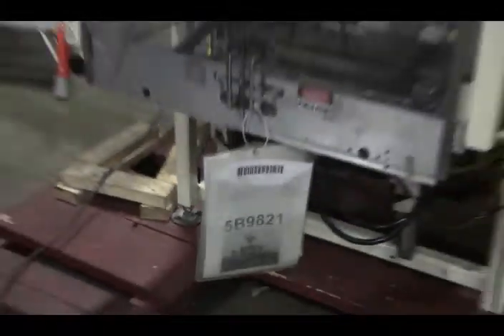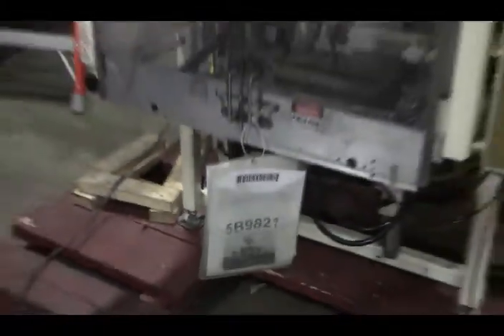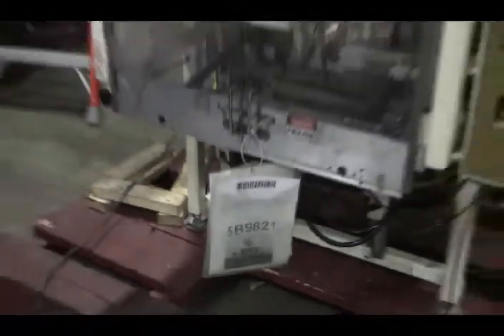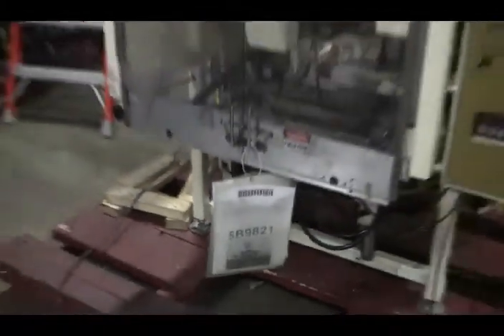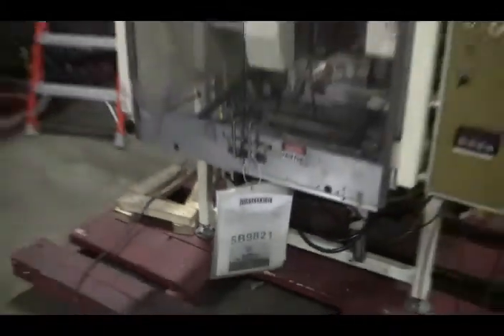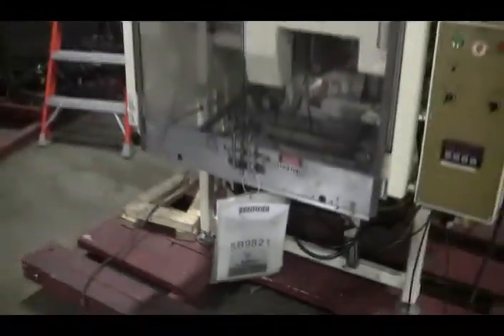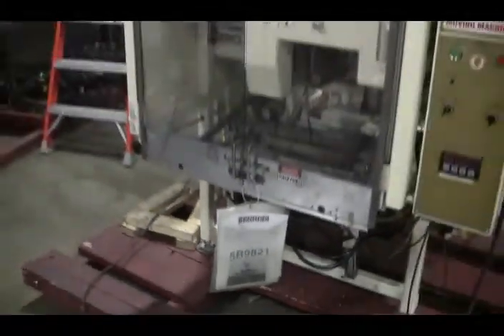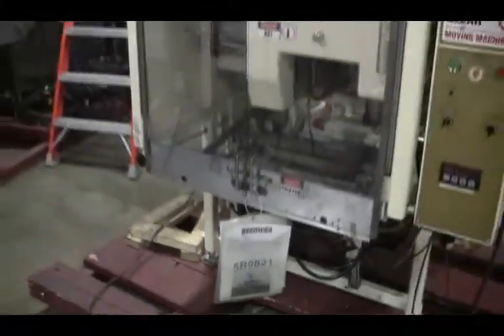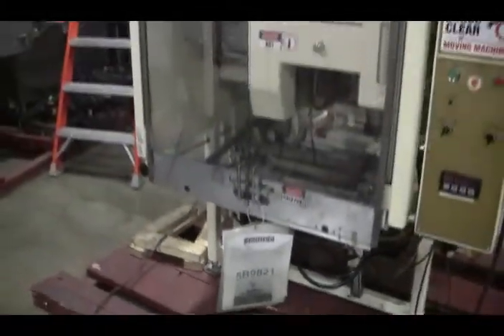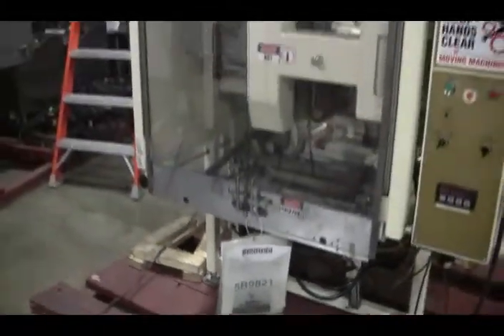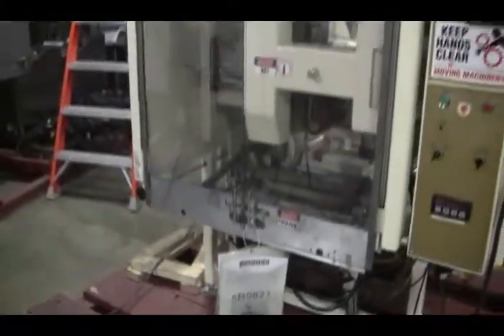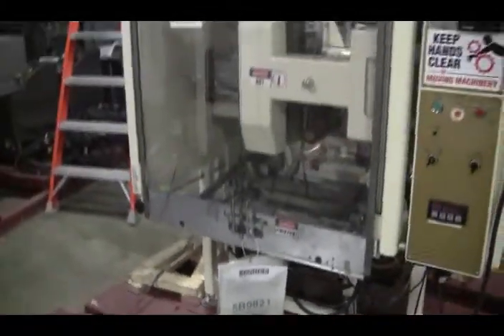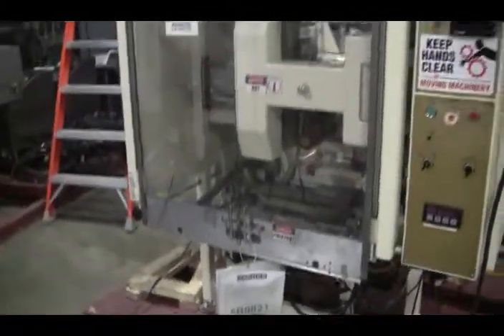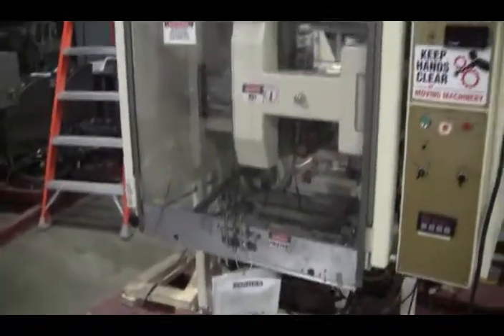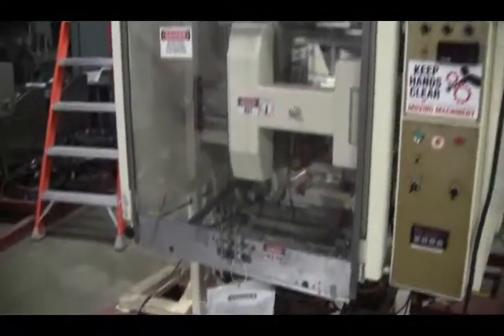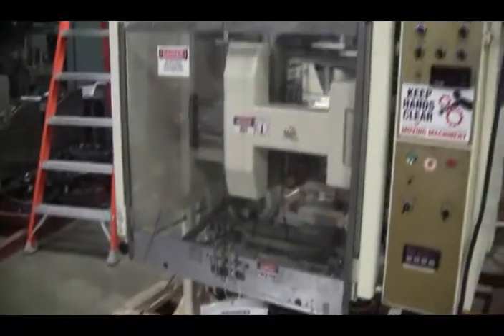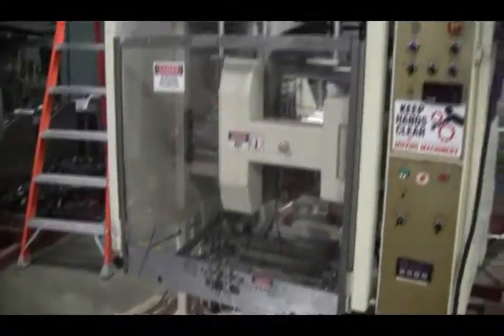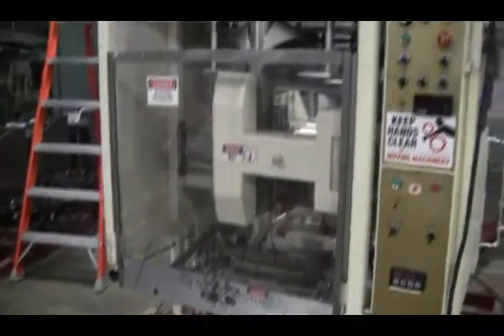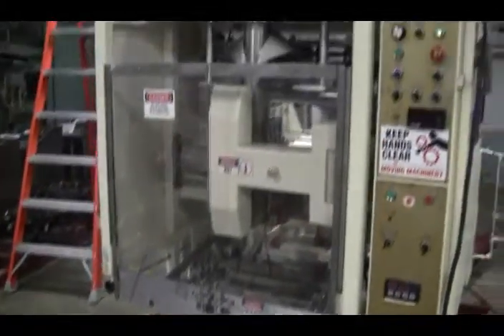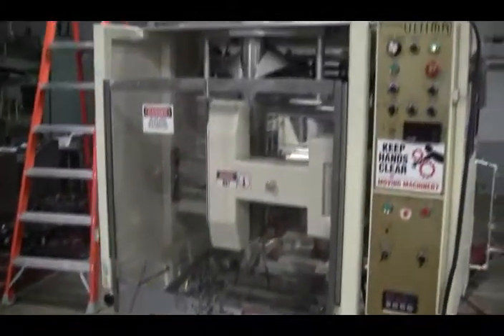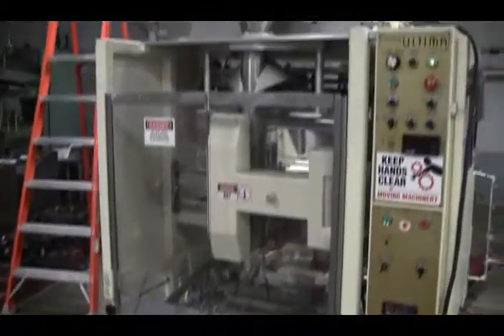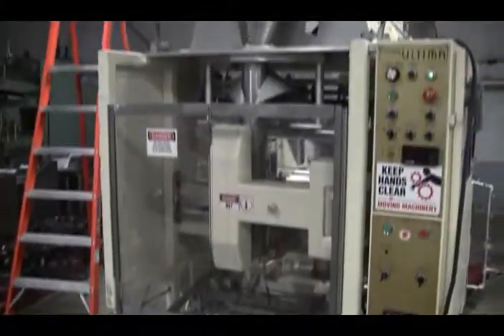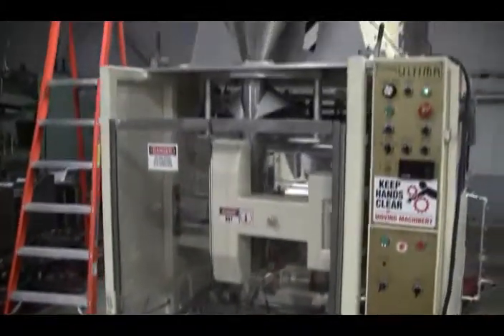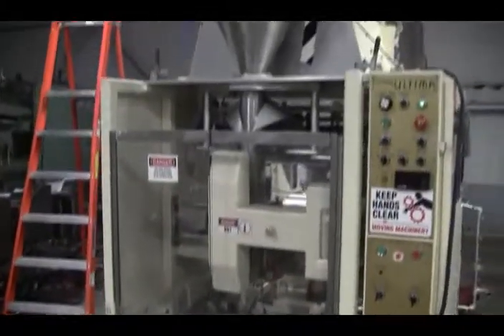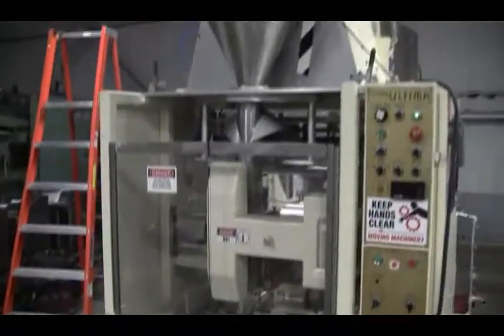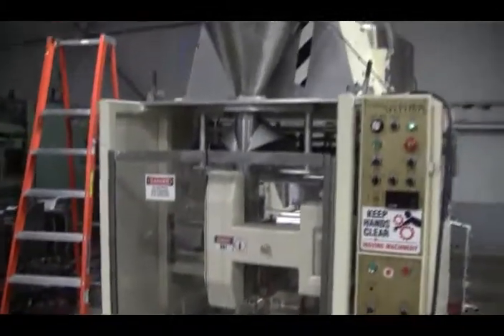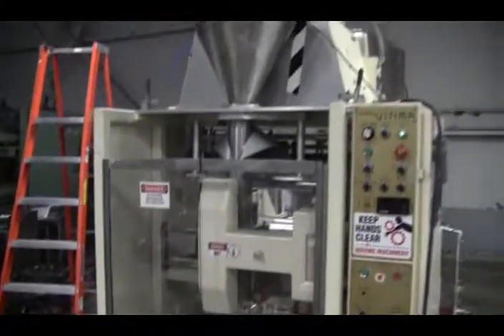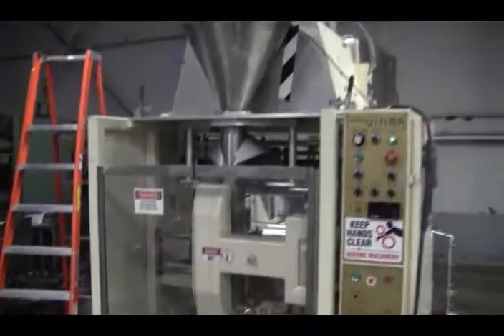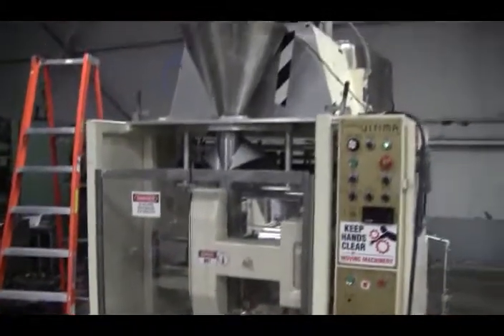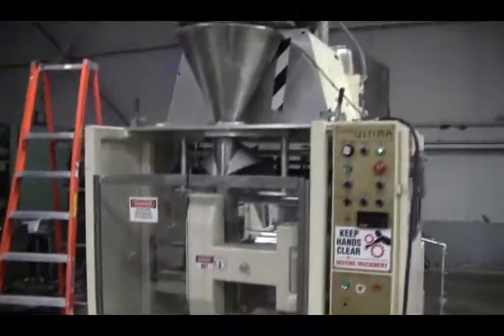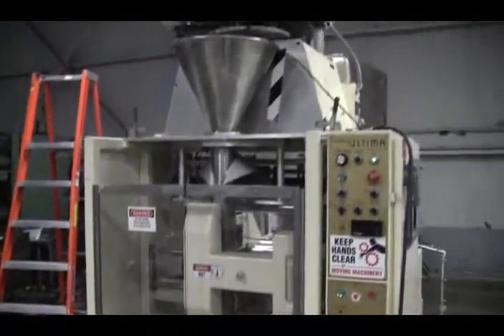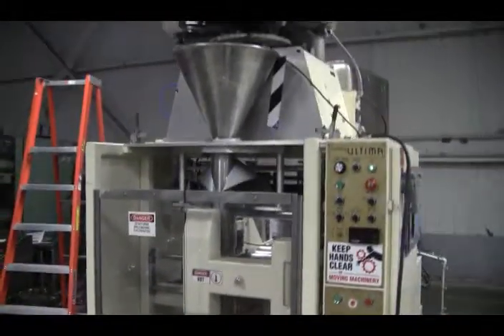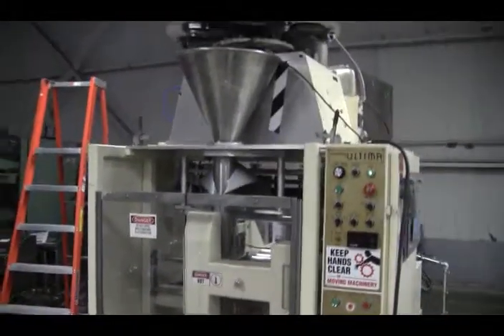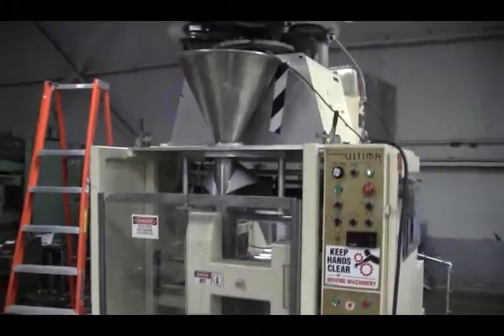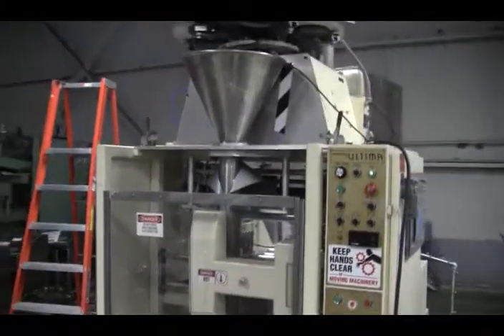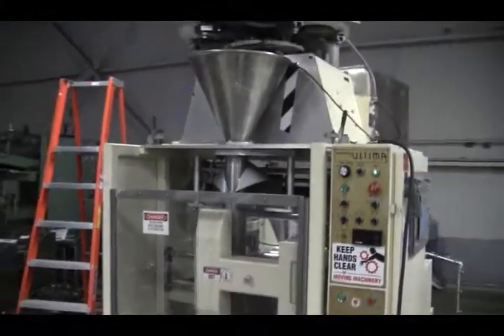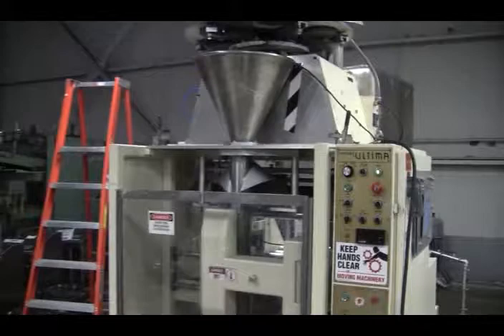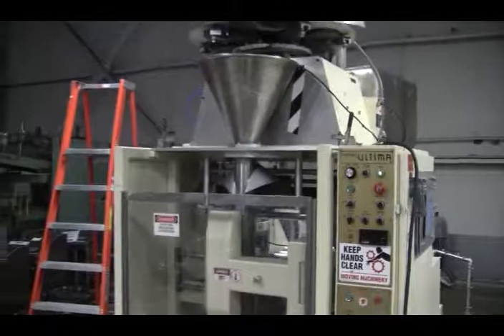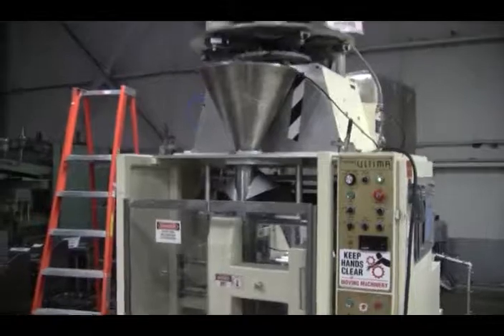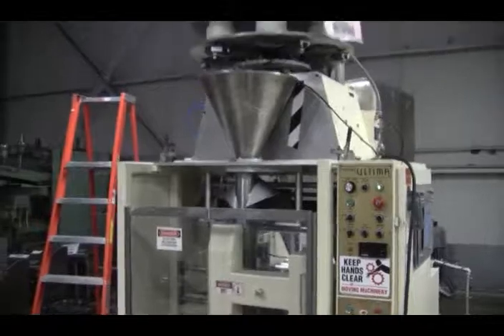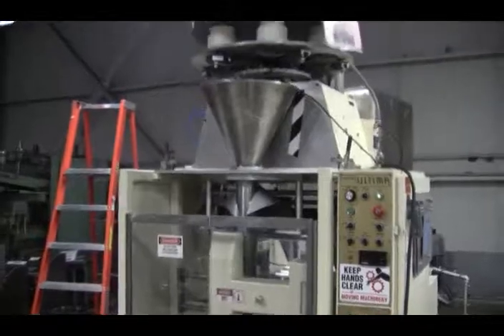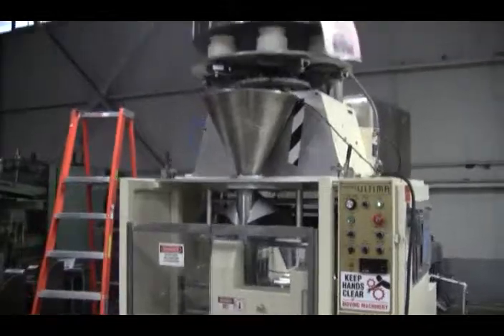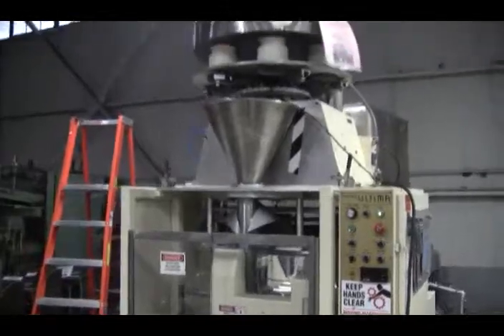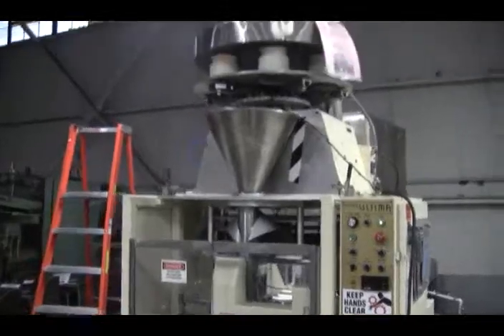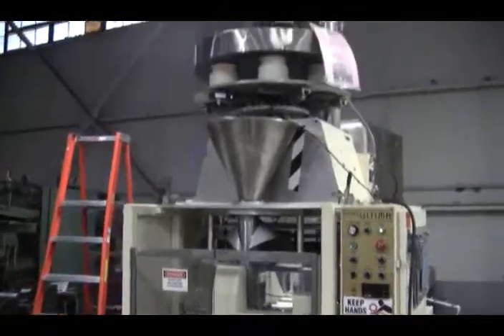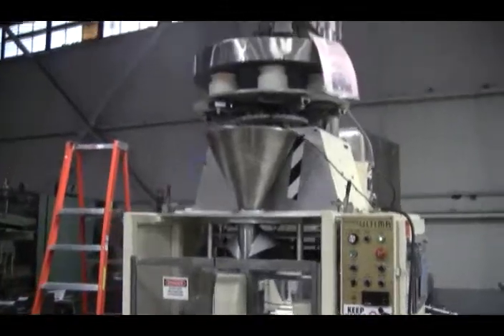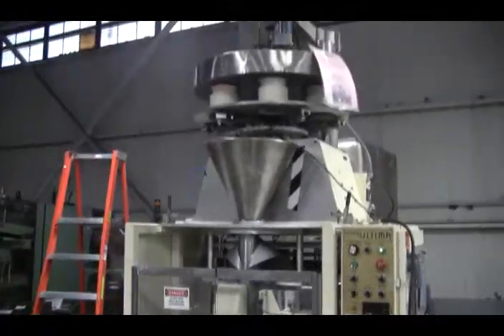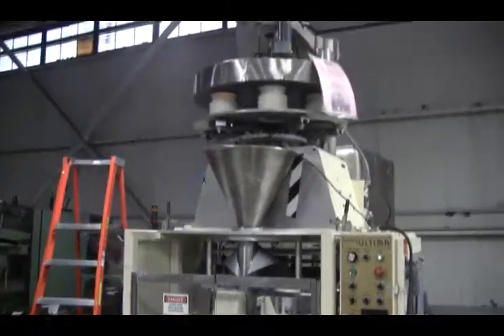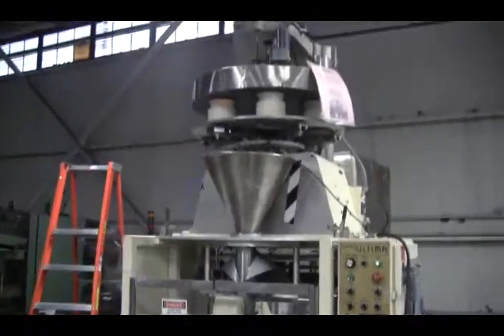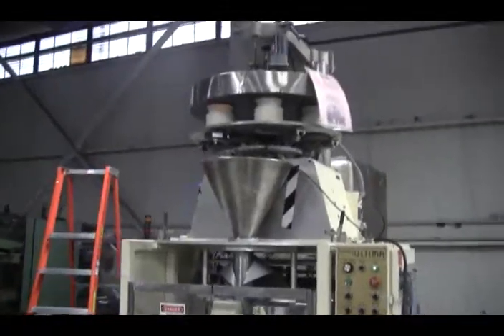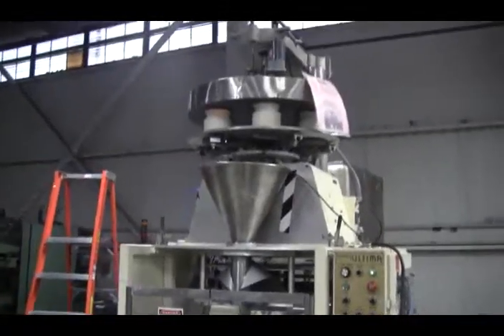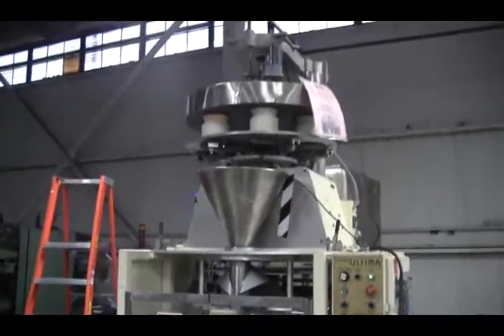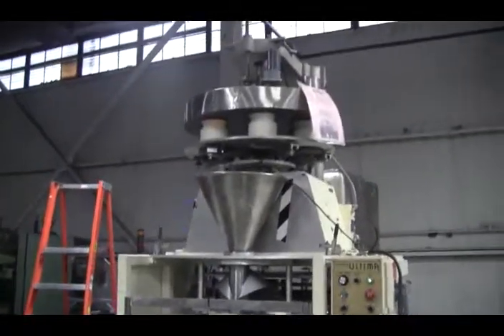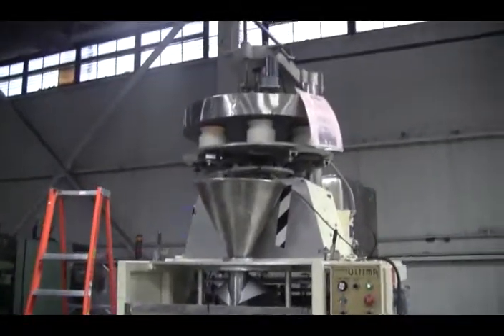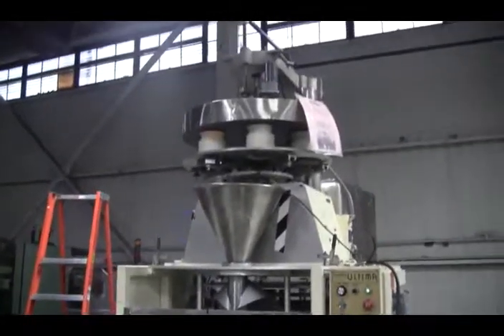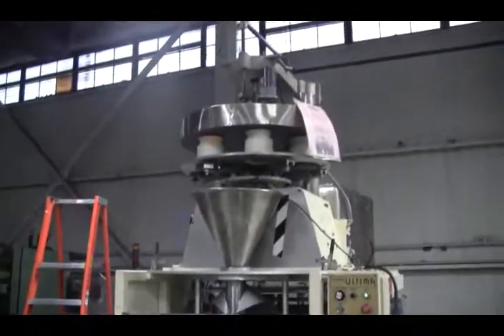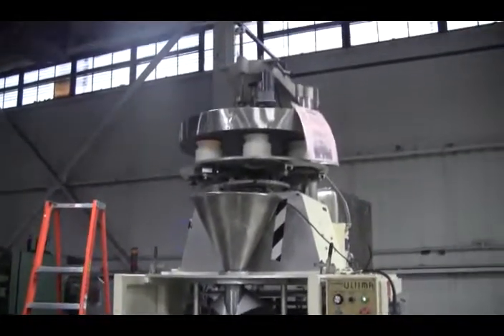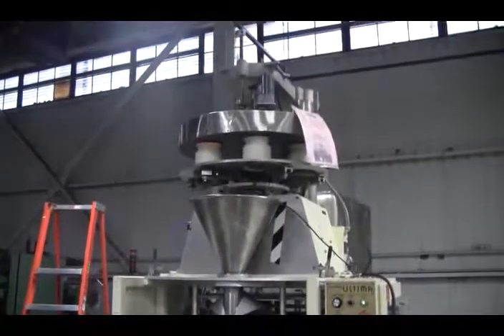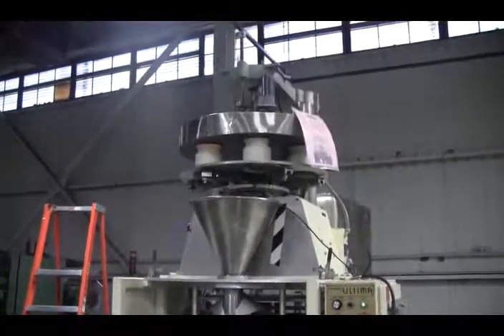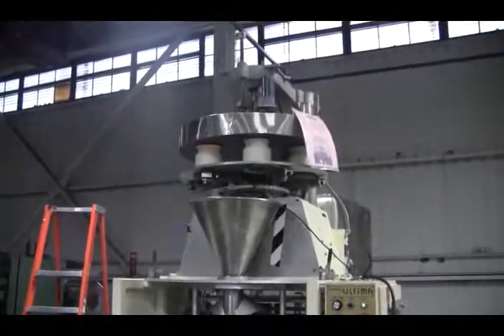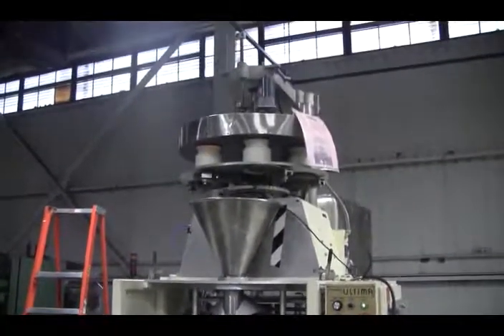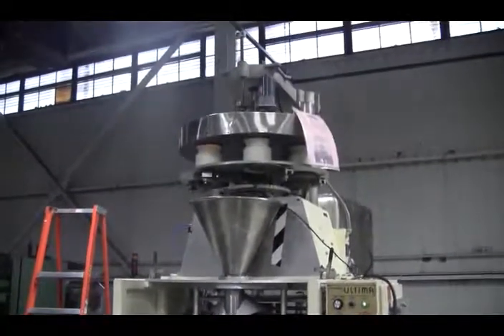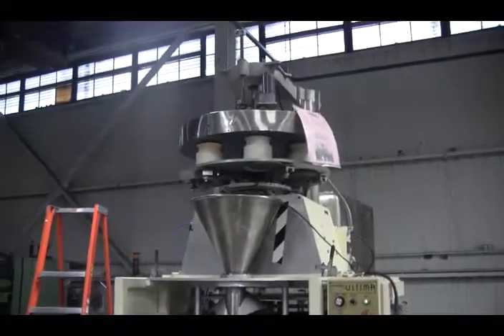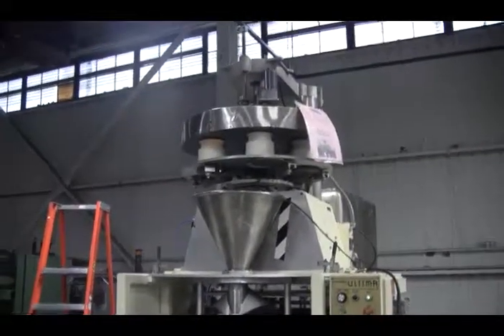Hi, we're the foreign group service technicians that cycled your hasten vertical form, fill, and seal machine.